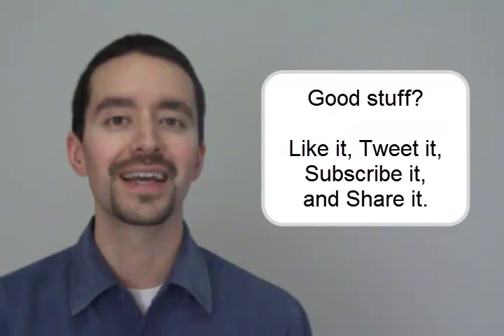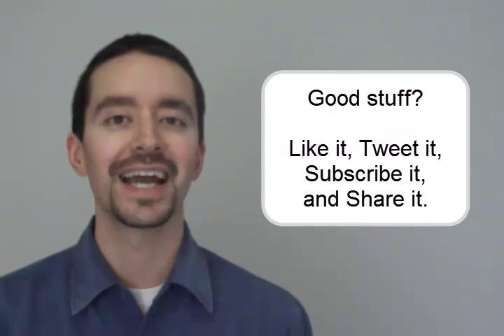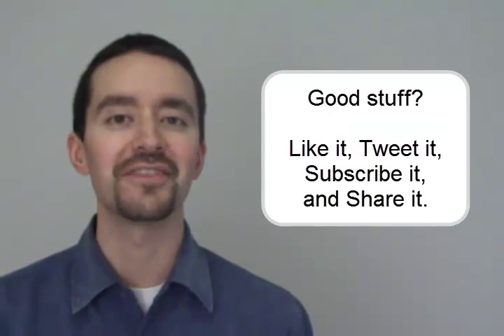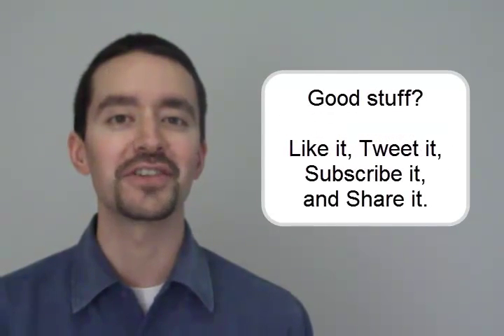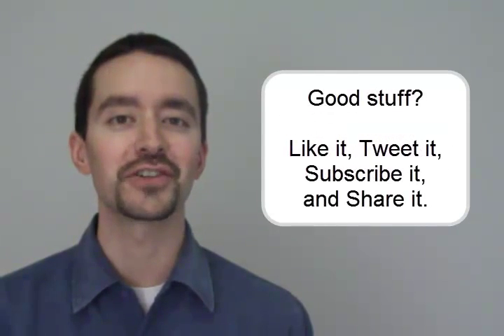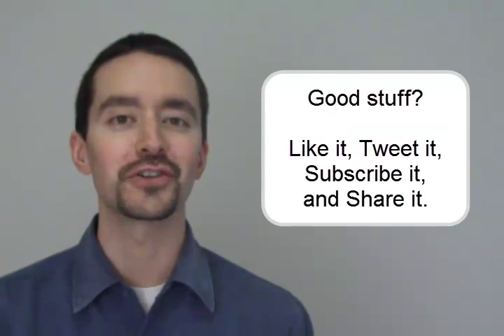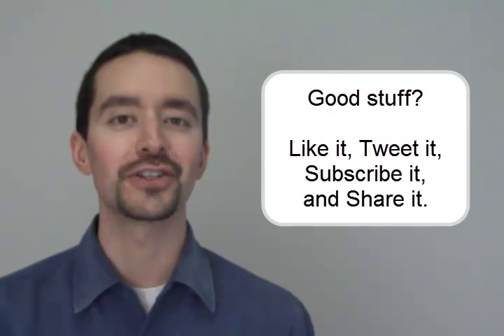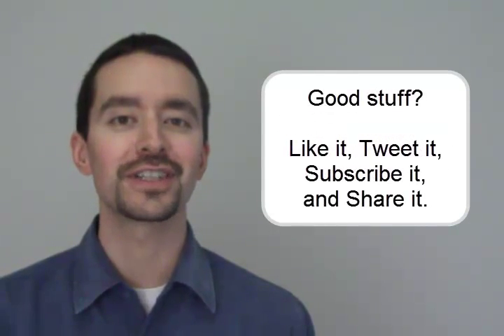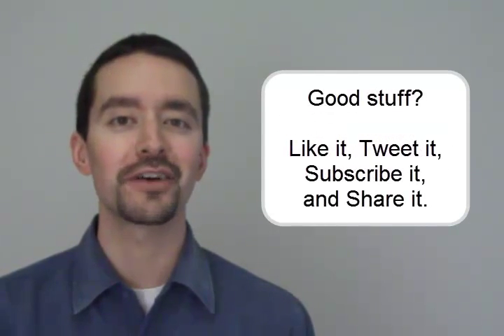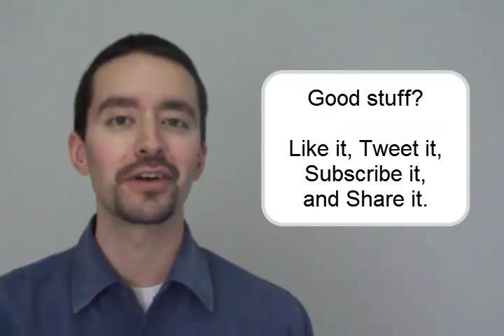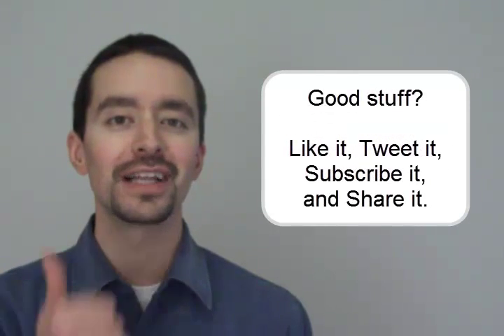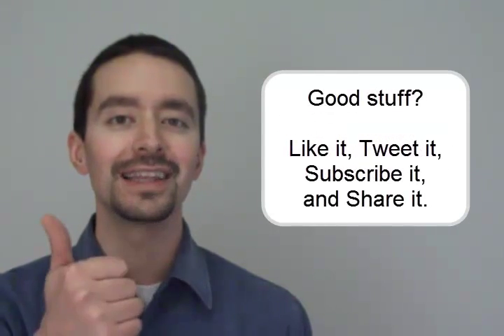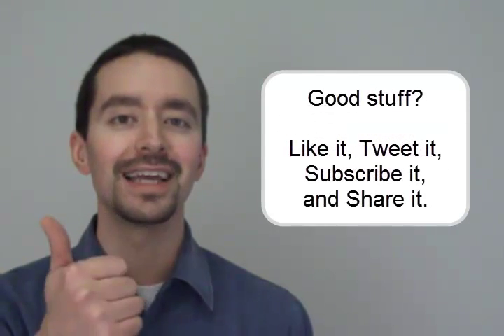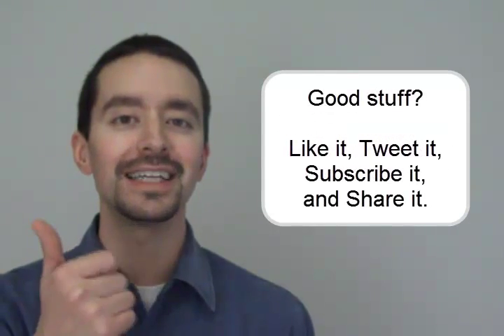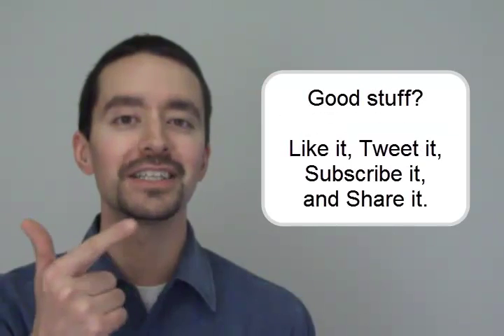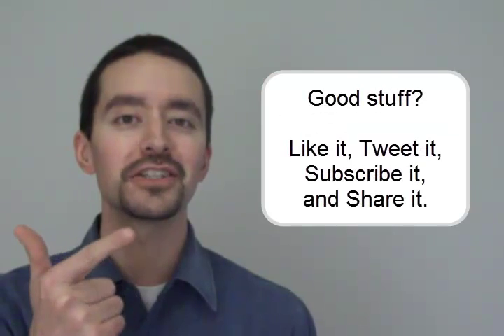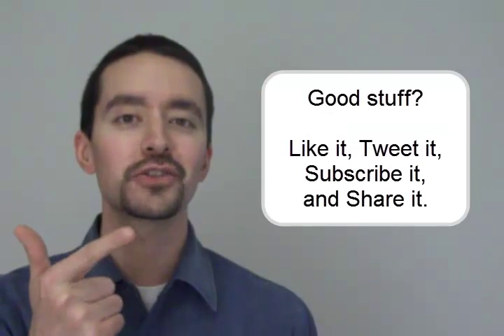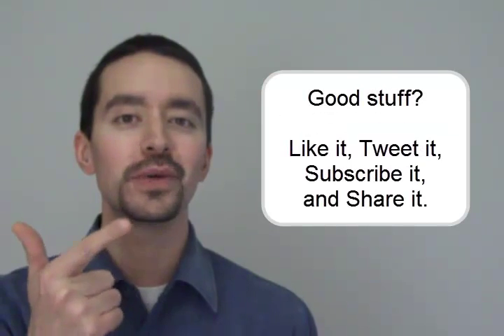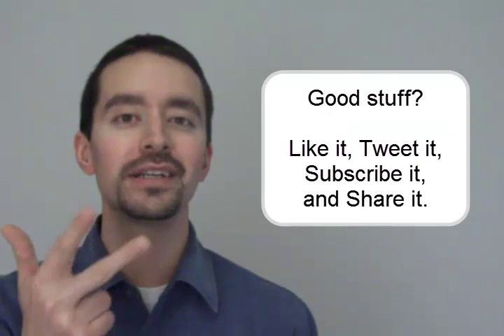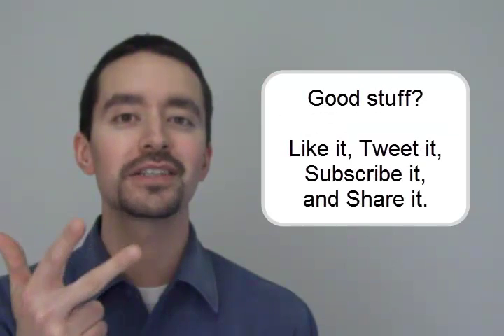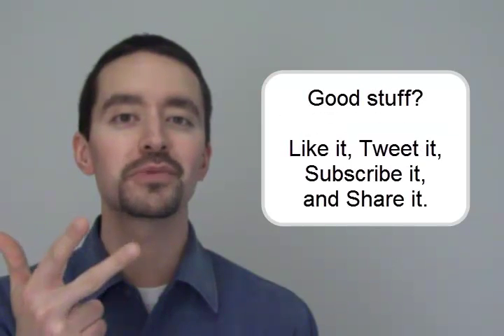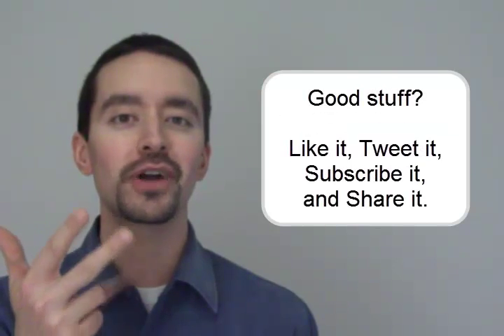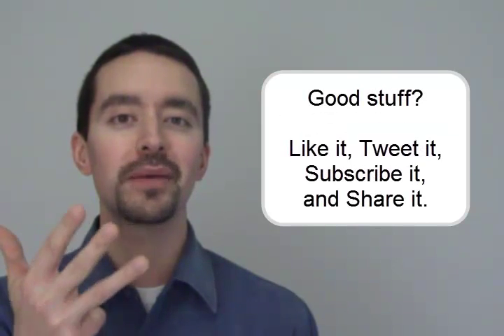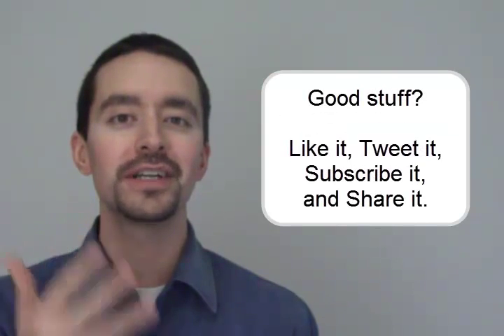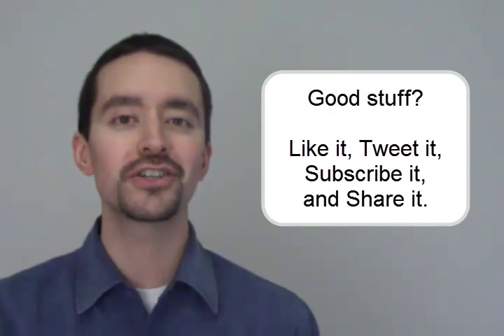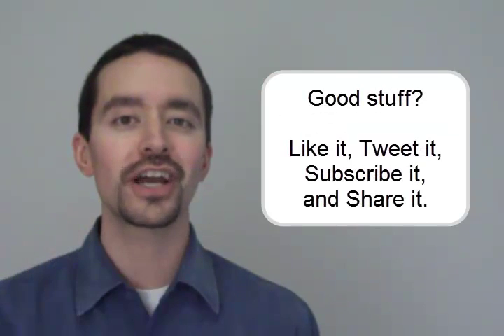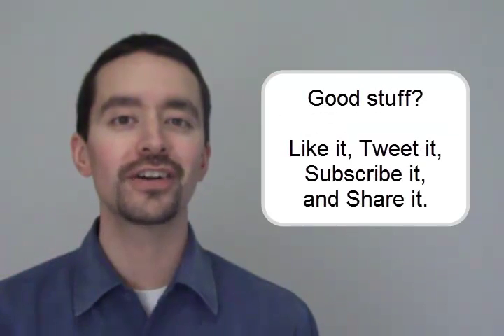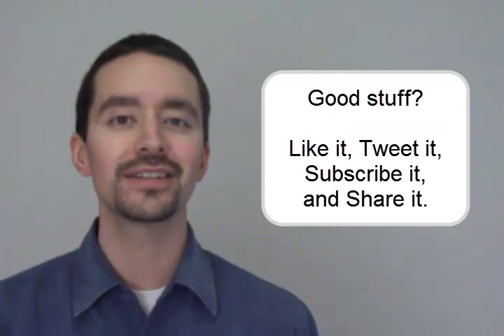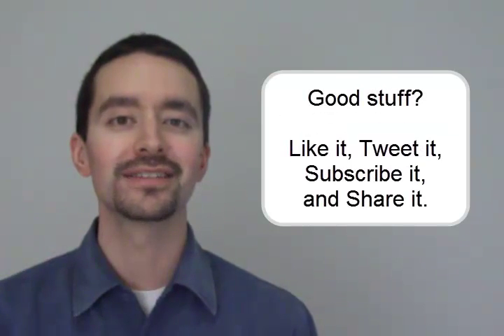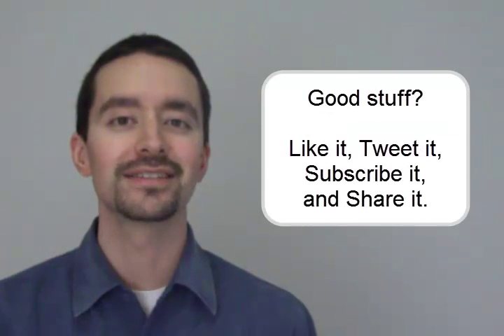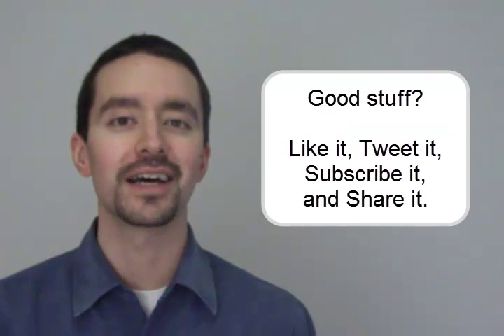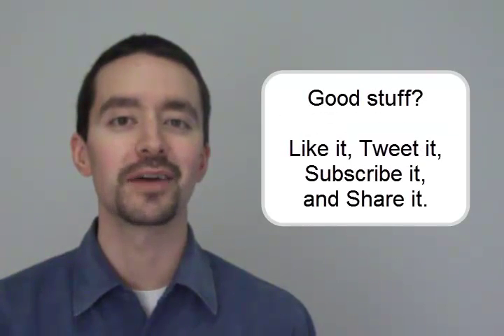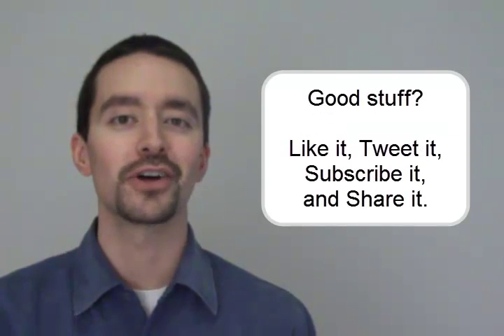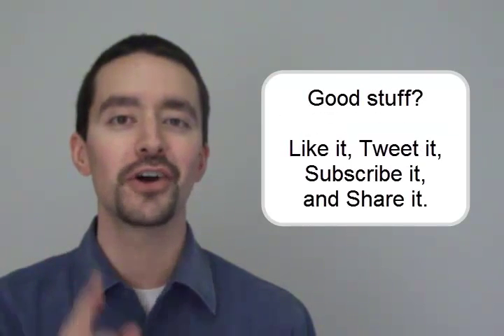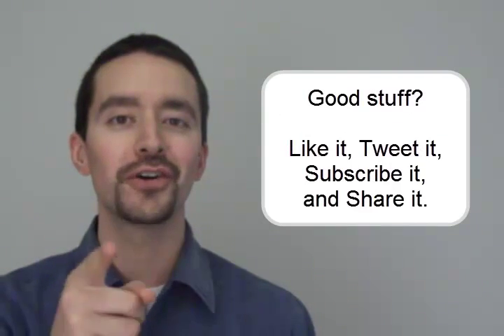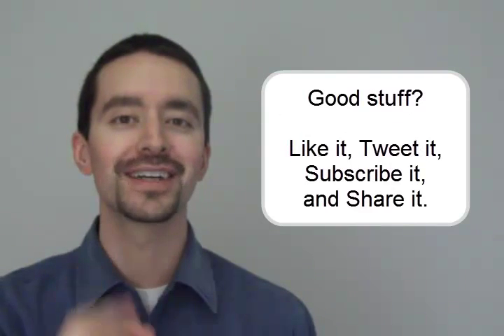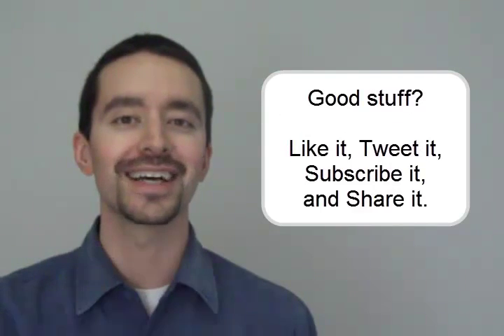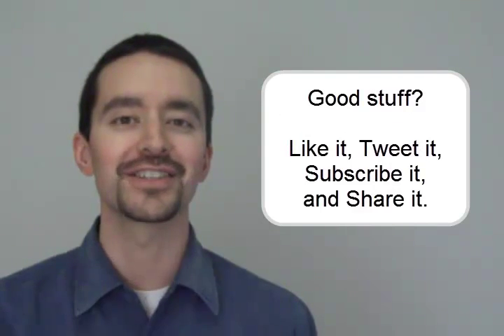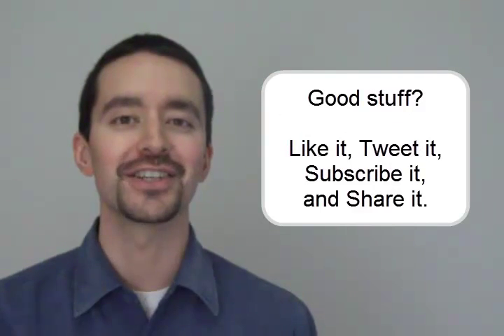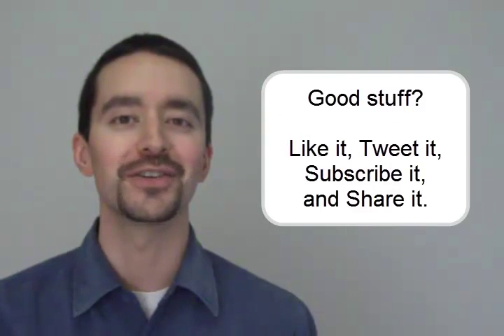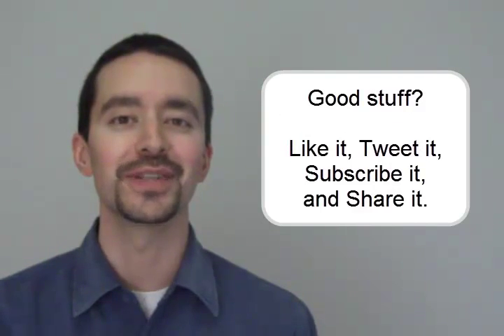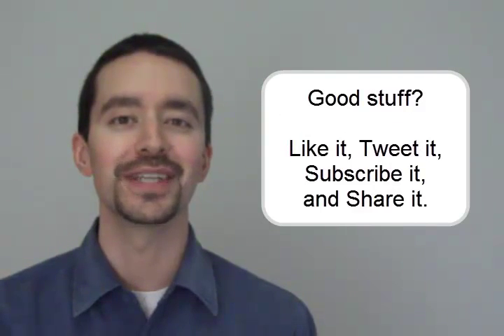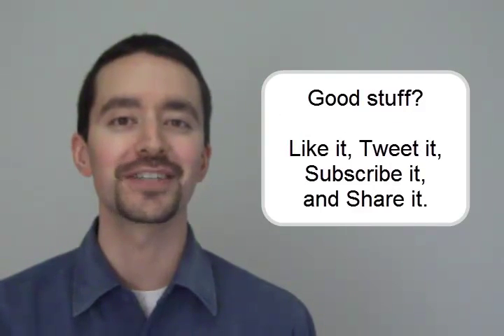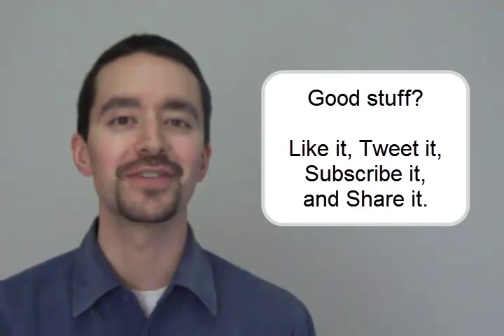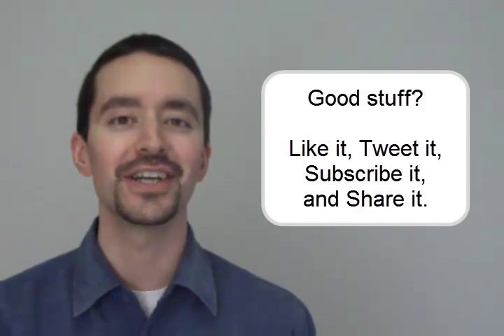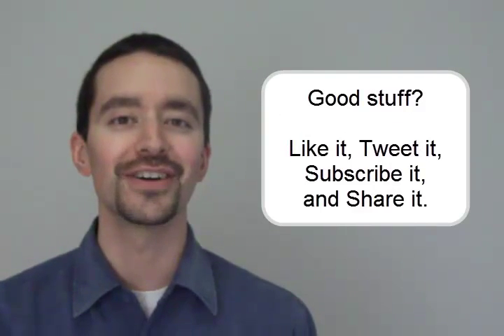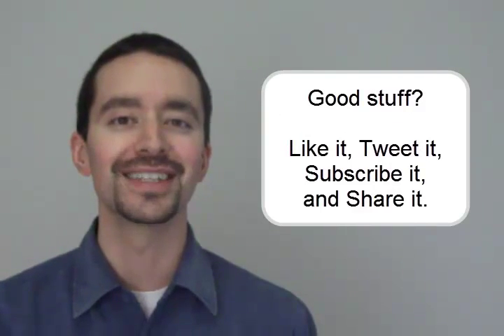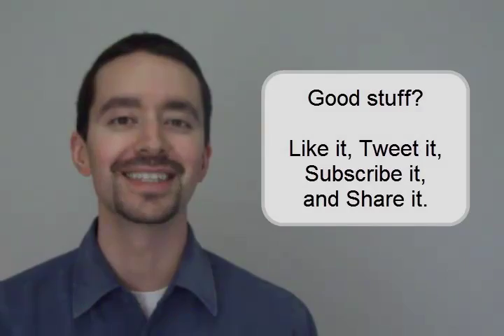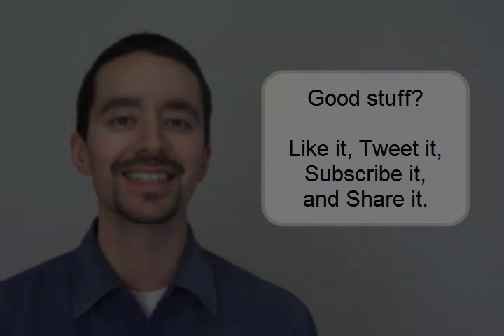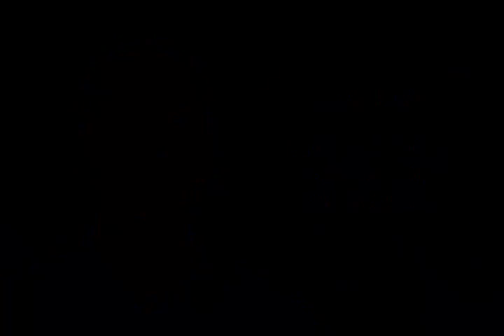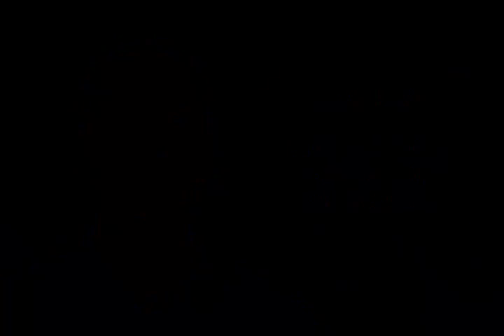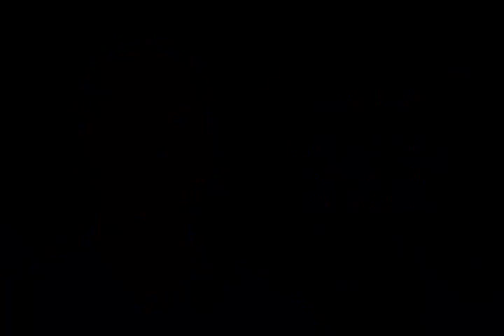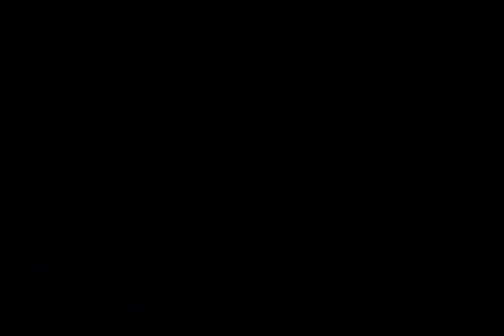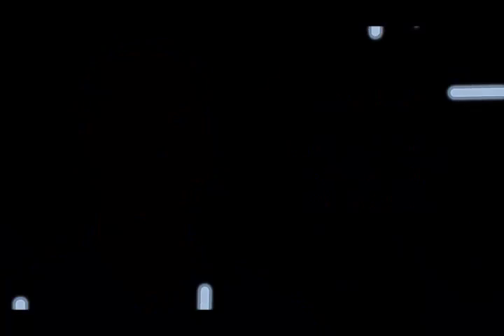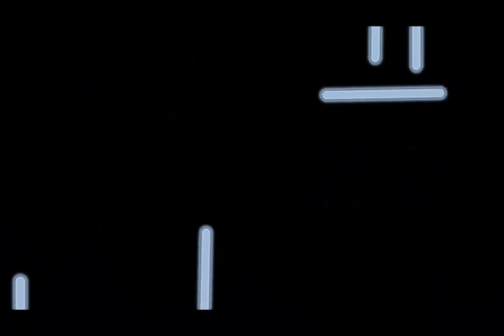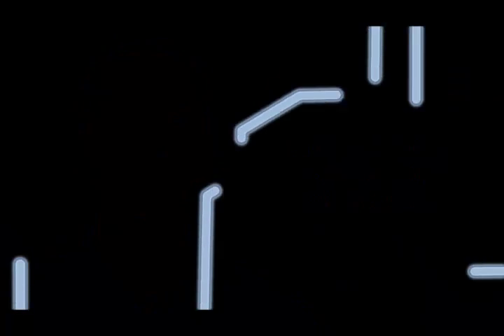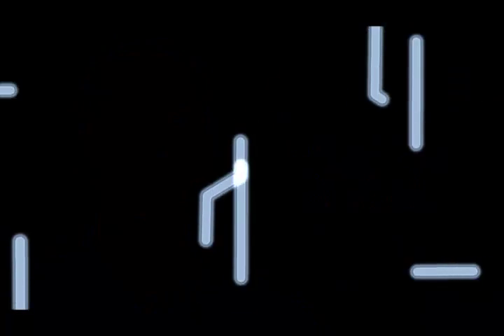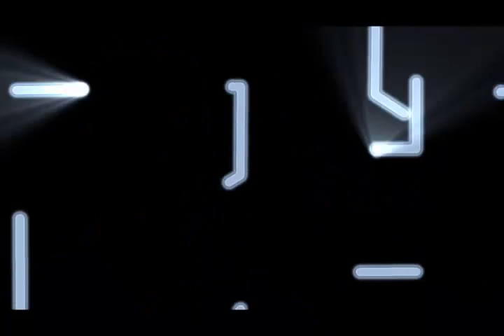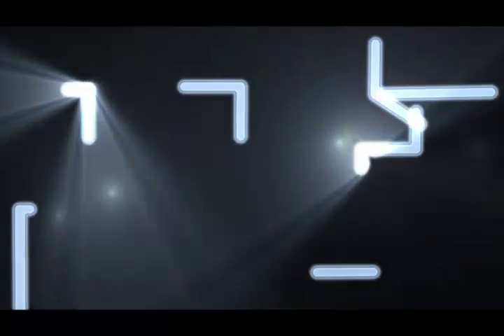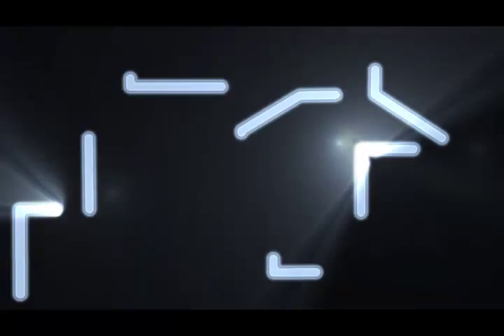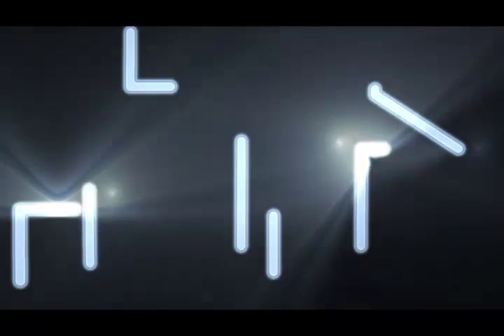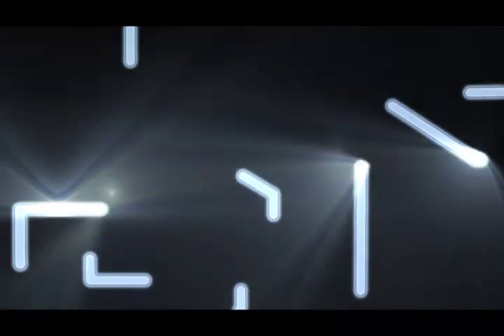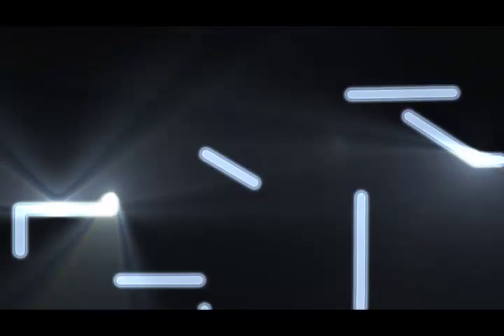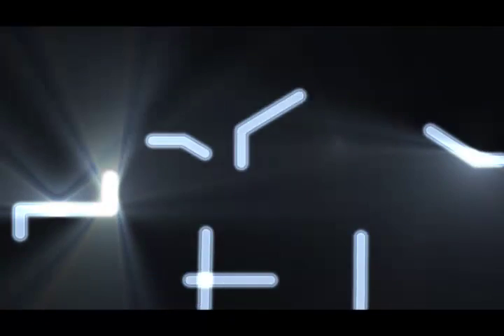Hey, if this is good stuff, like it, tweet it, subscribe, and share it. I'm Ron Hogue. I'll see you in the next video.